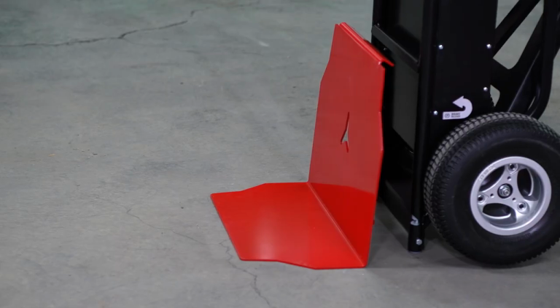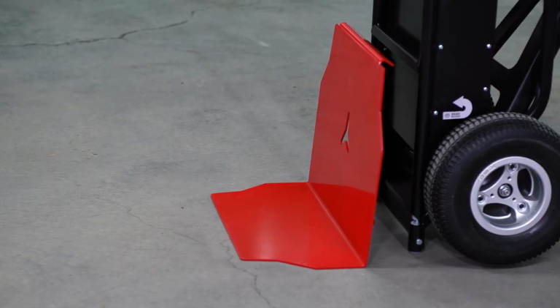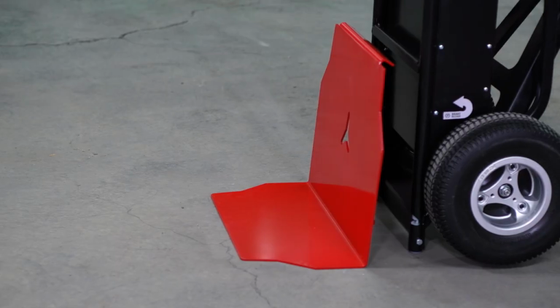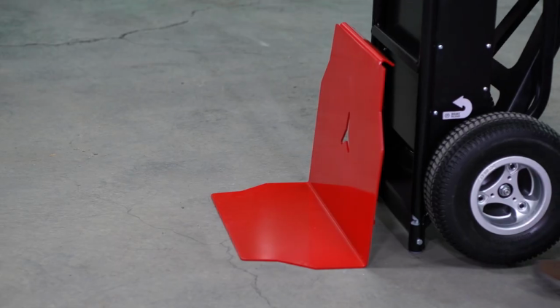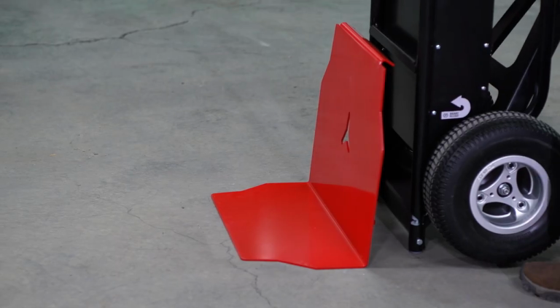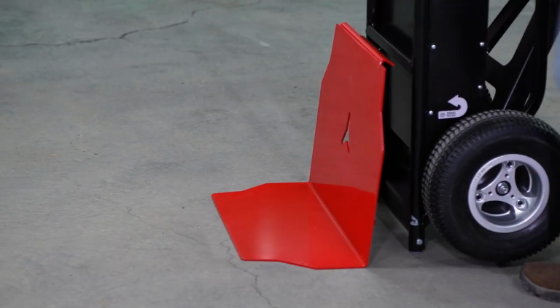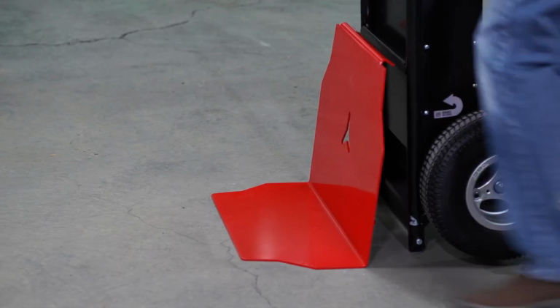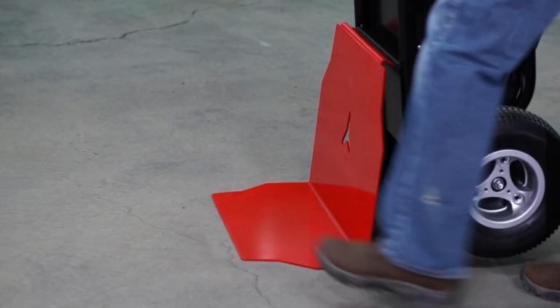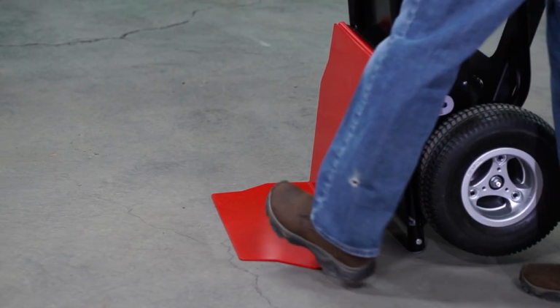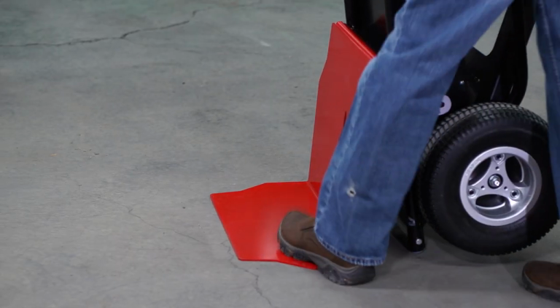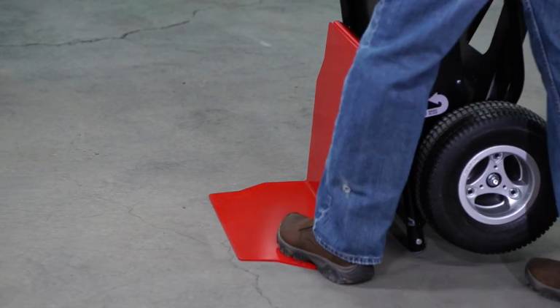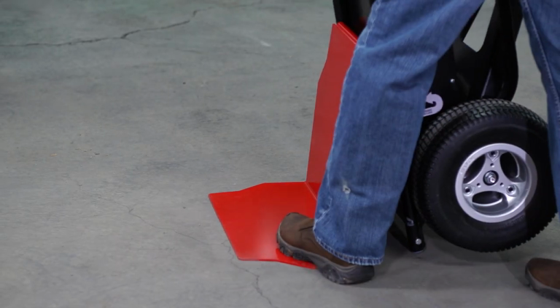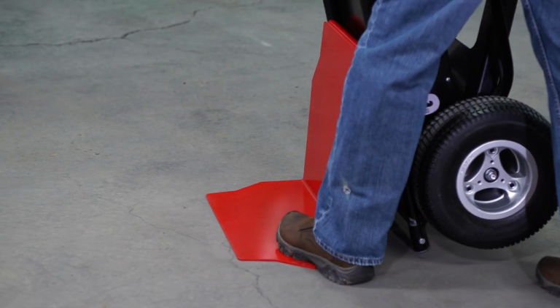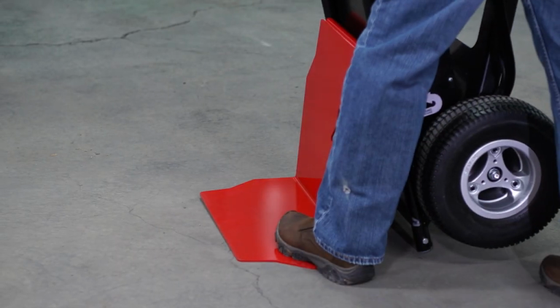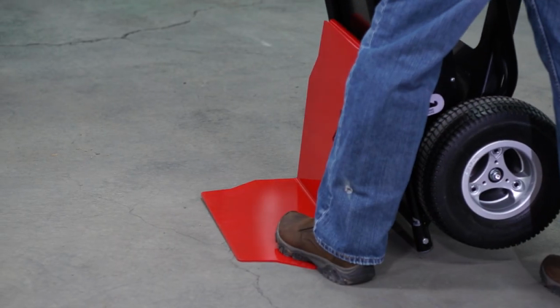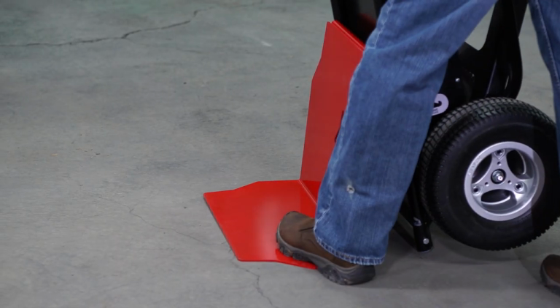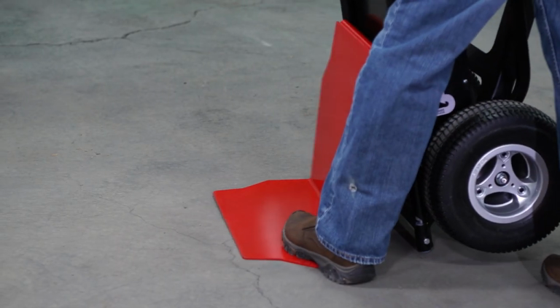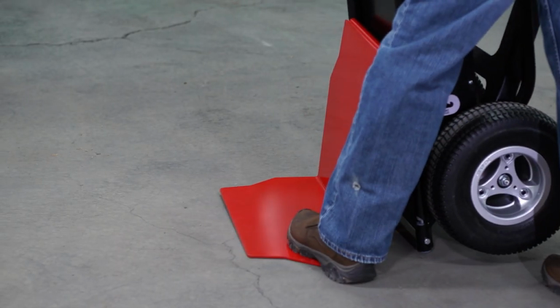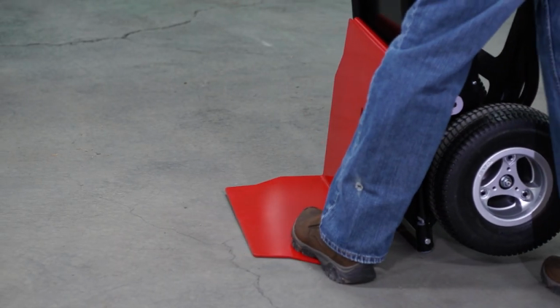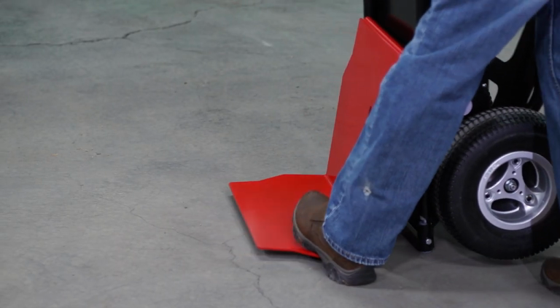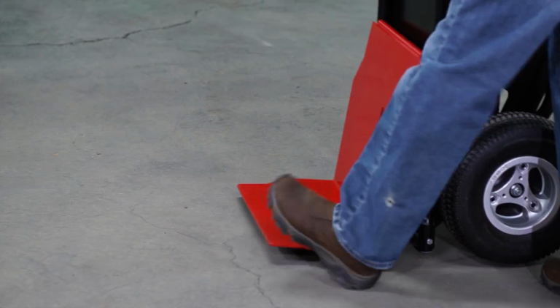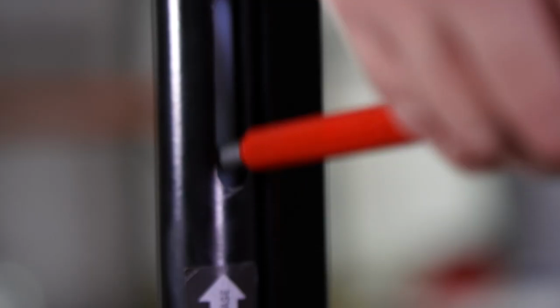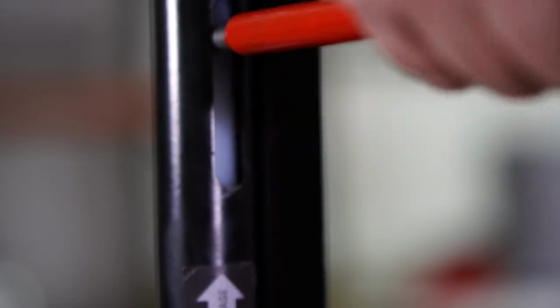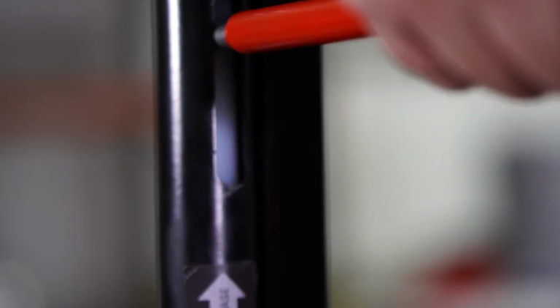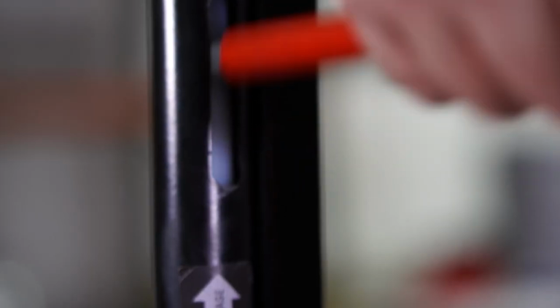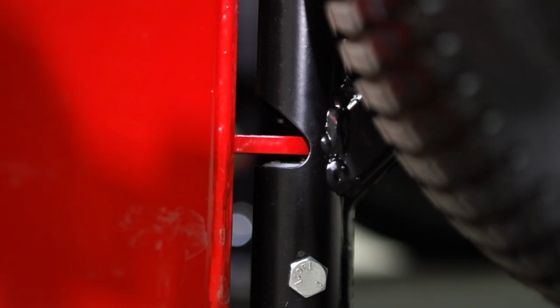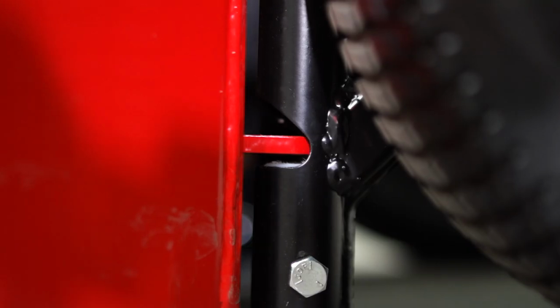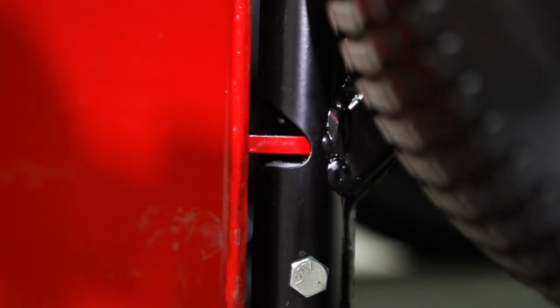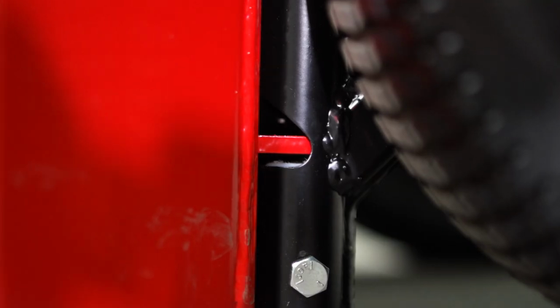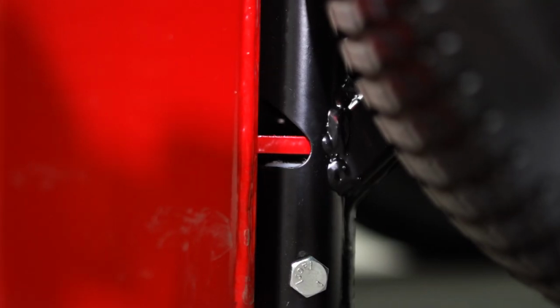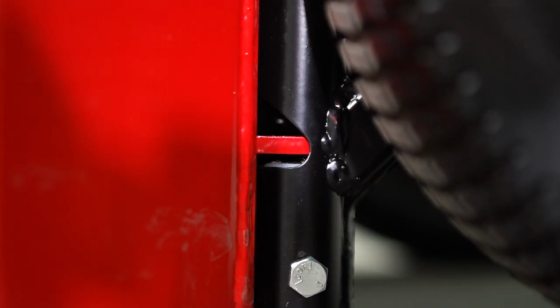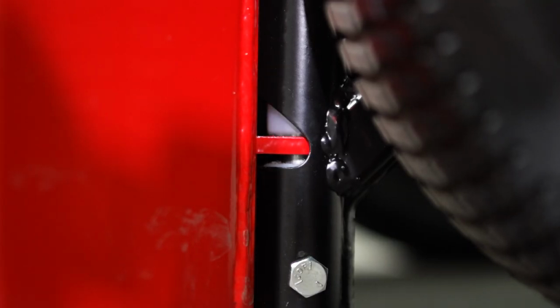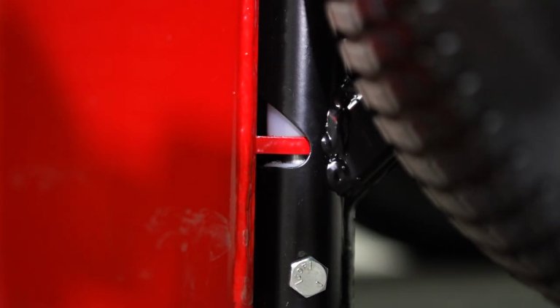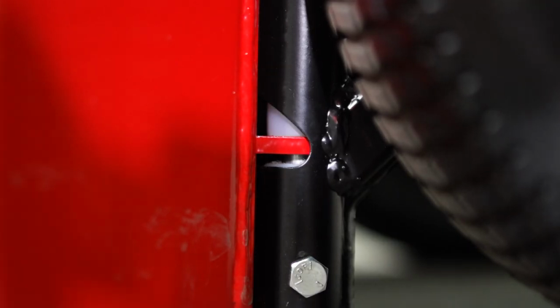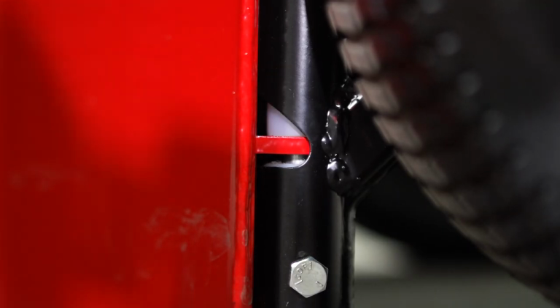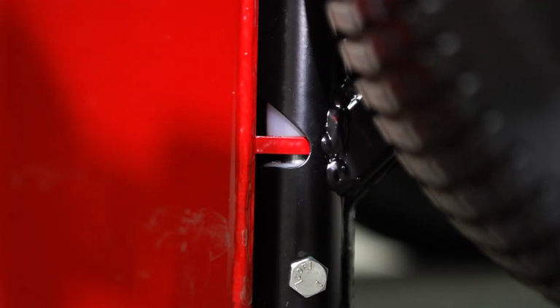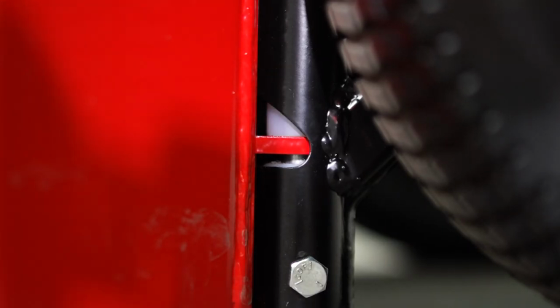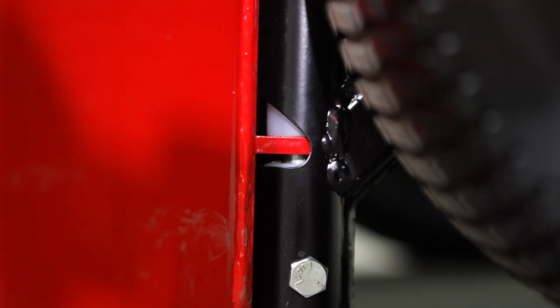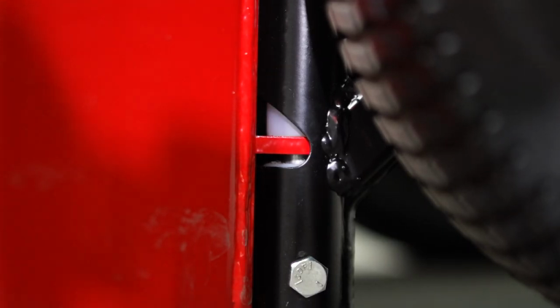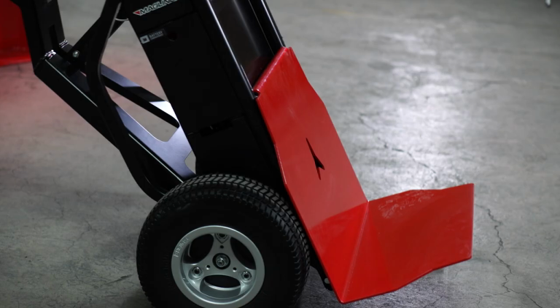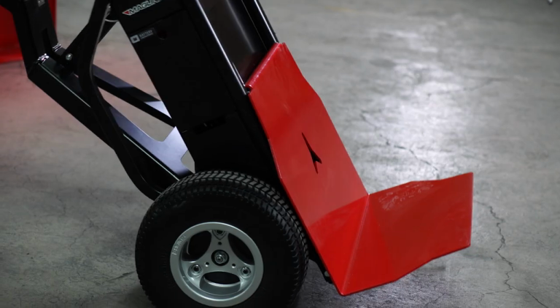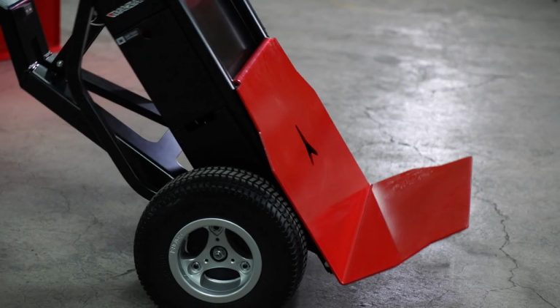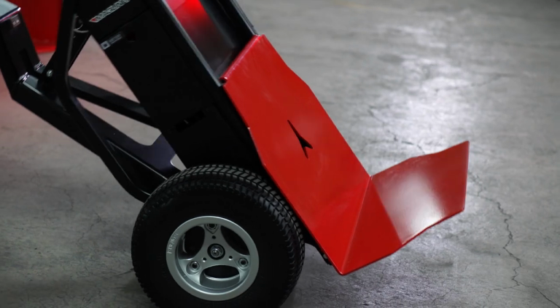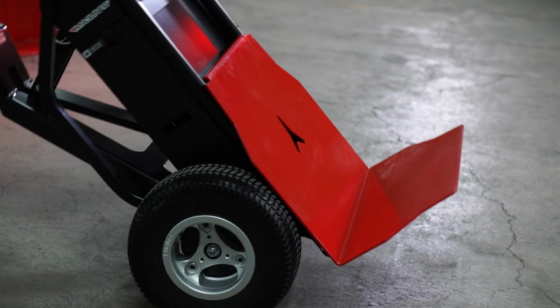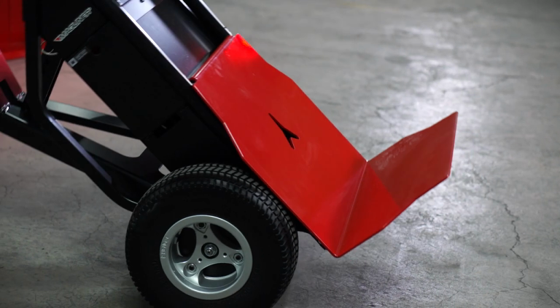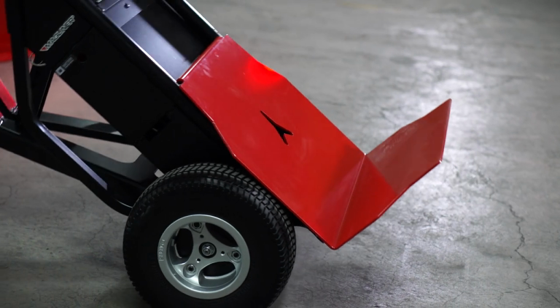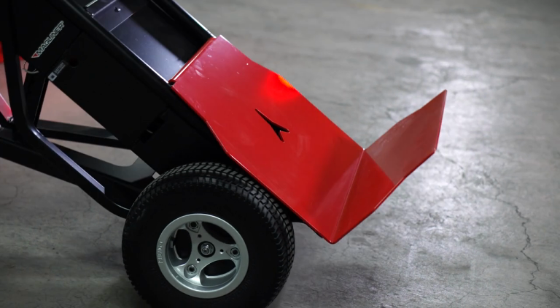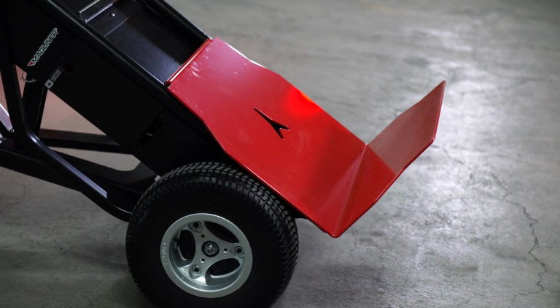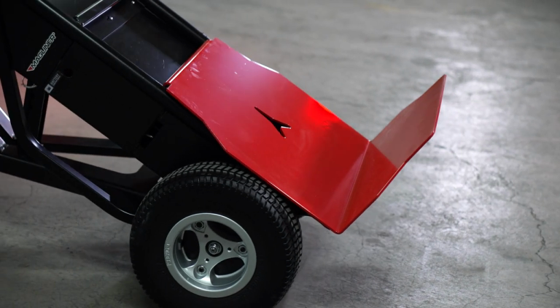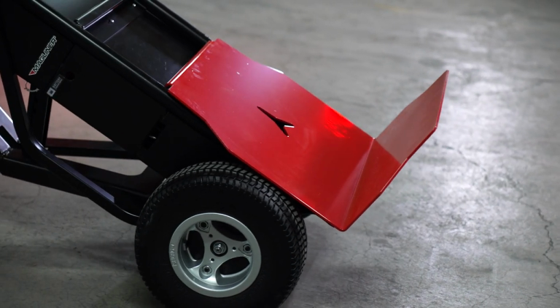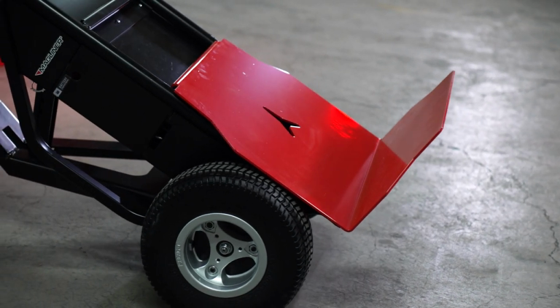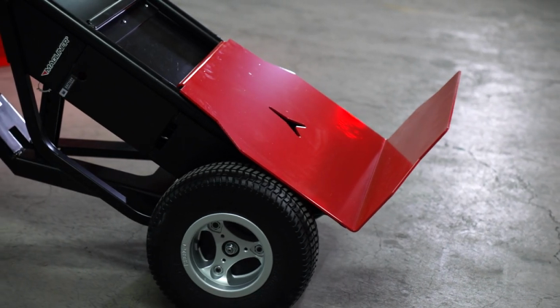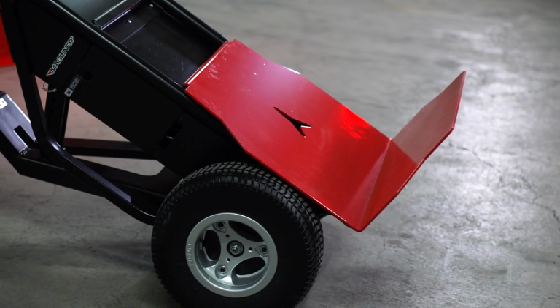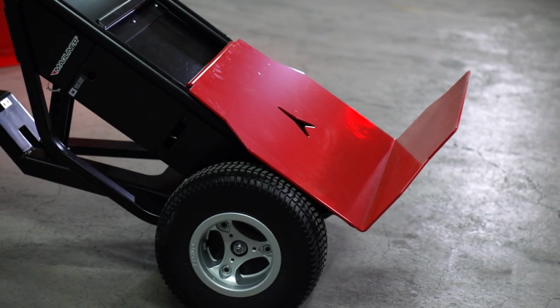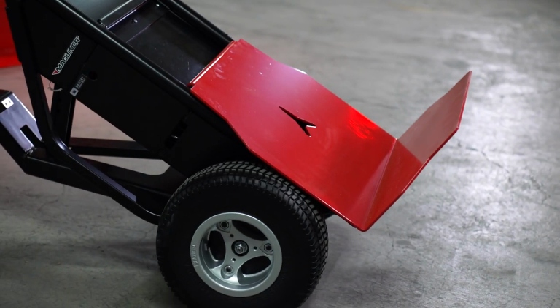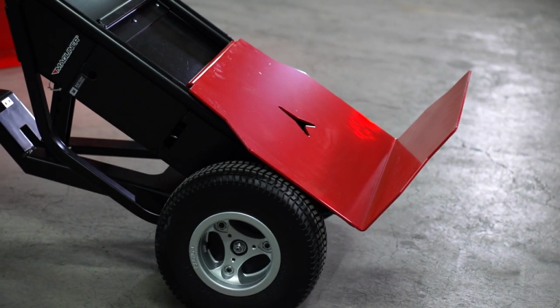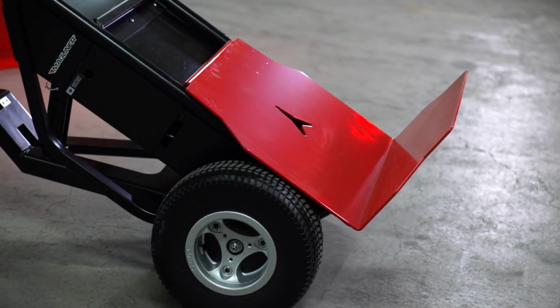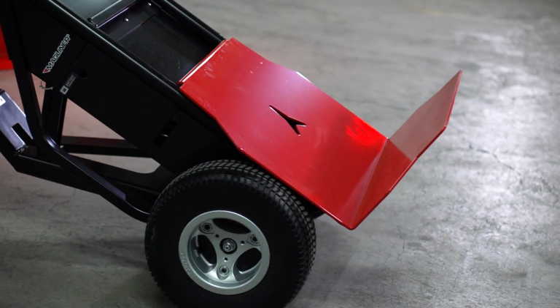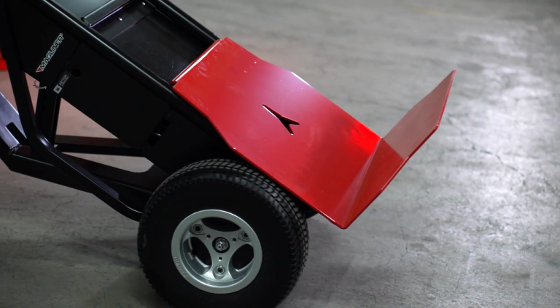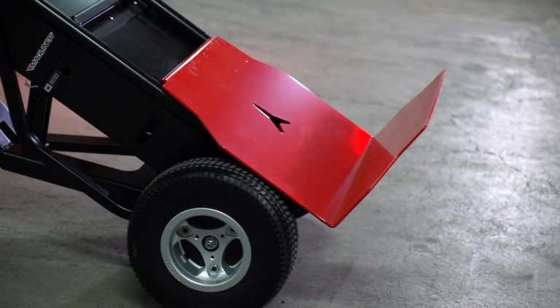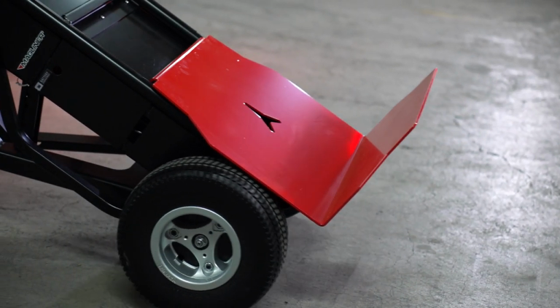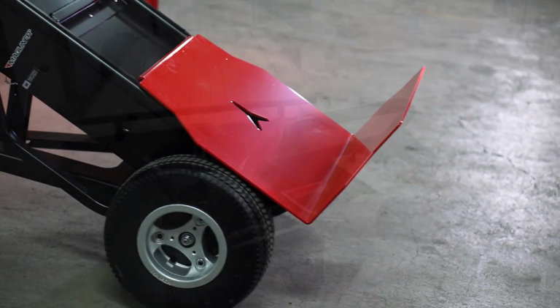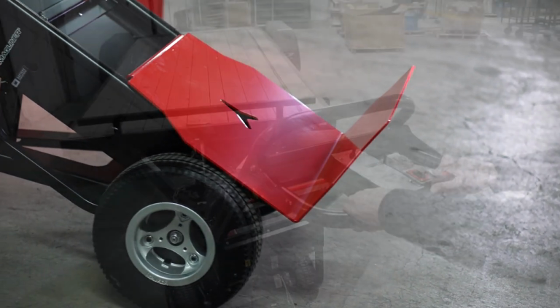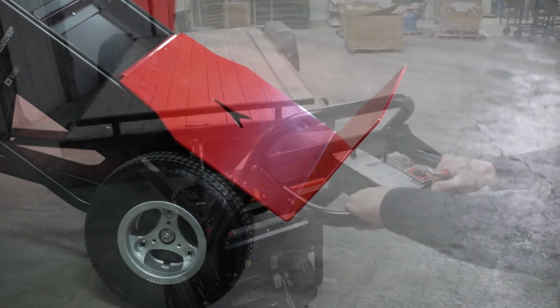The patented quick attach feature allows you to change out attachments in seconds without the use of pins, bolts, or any other loose fasteners.